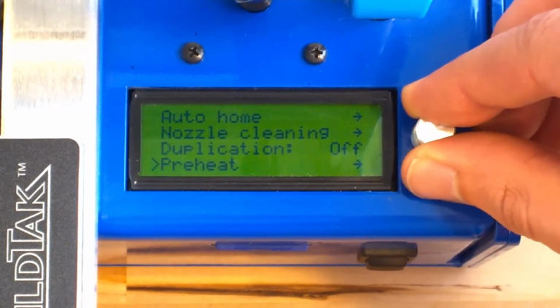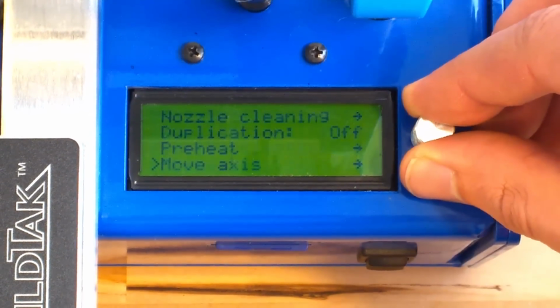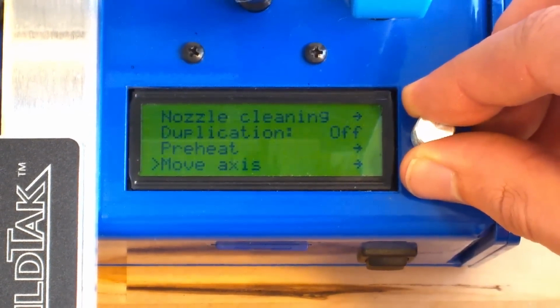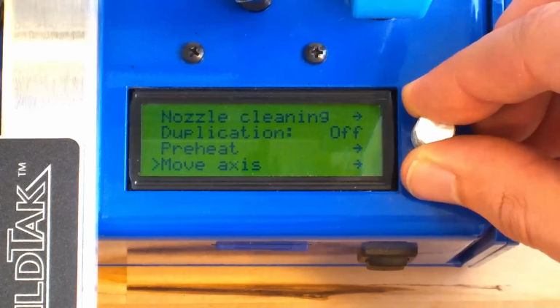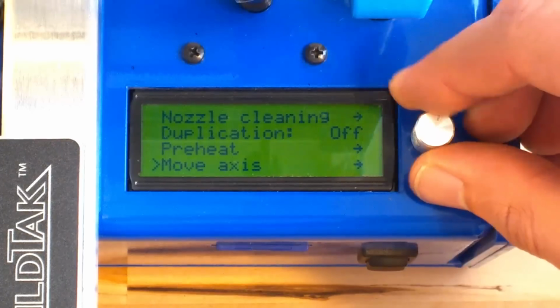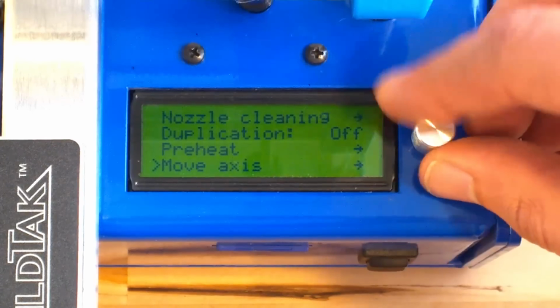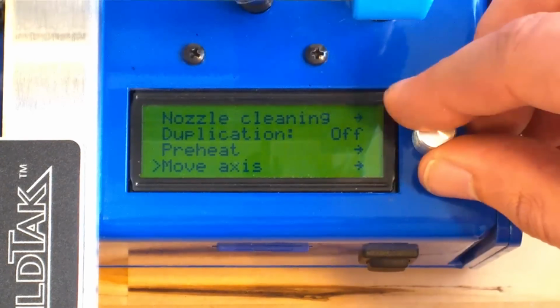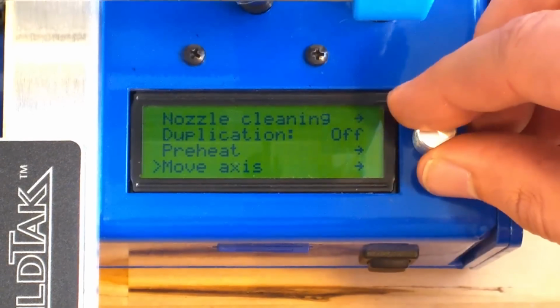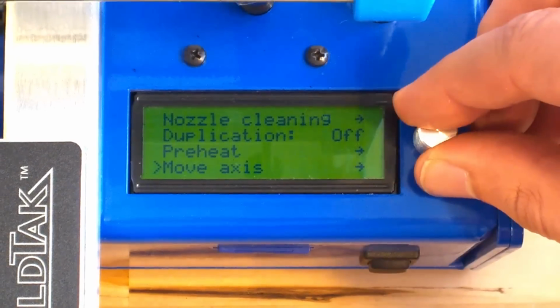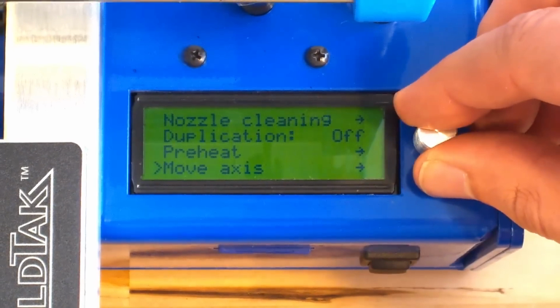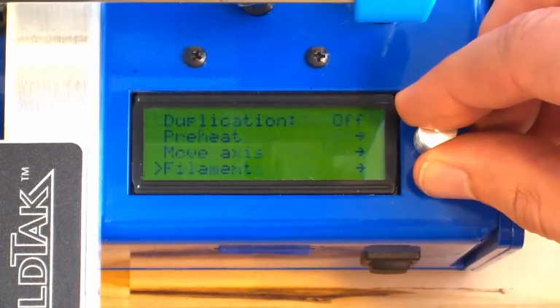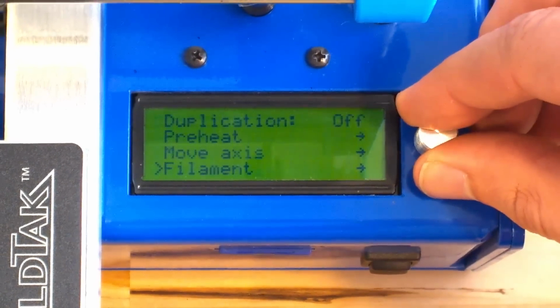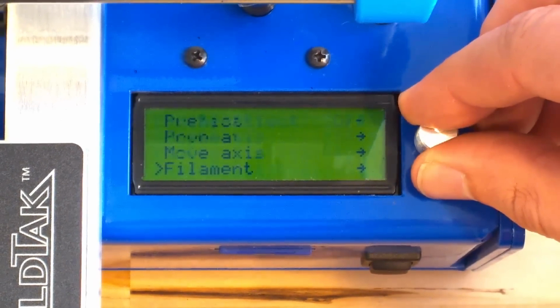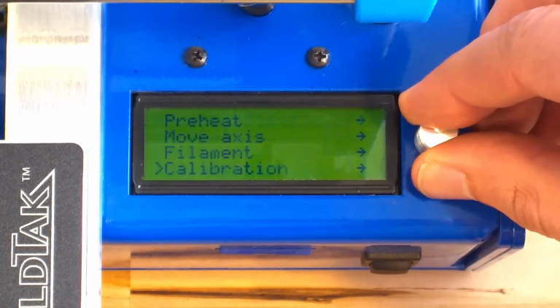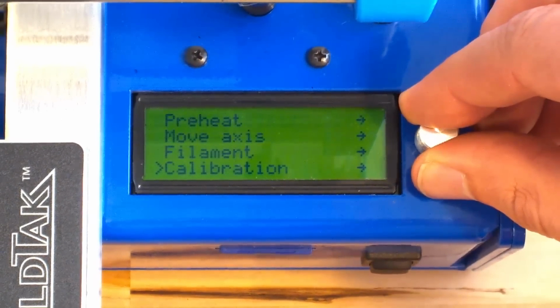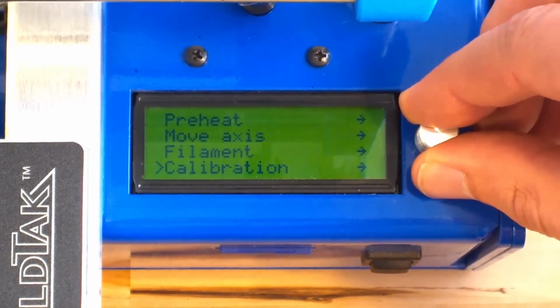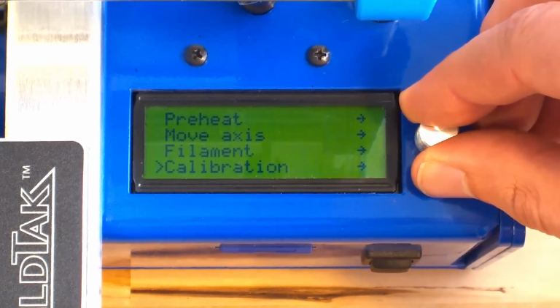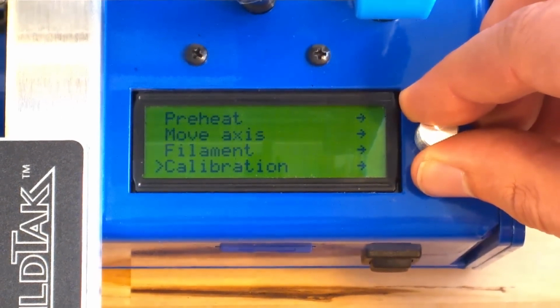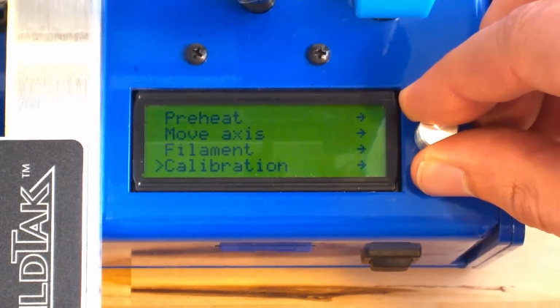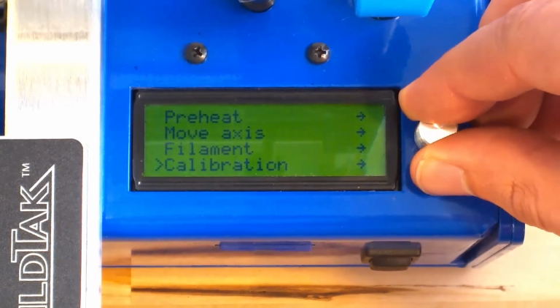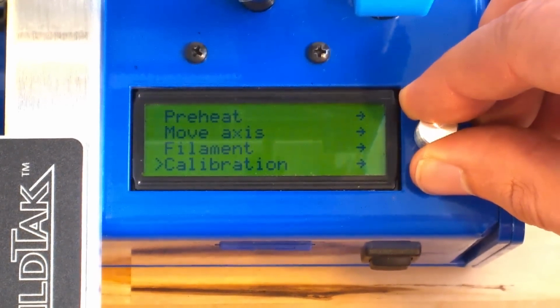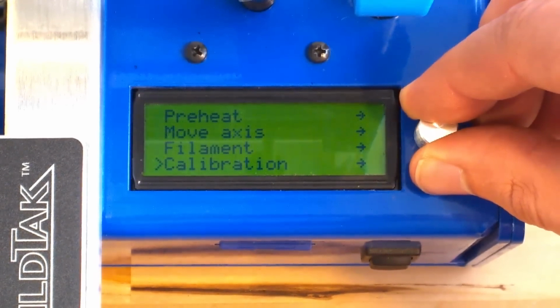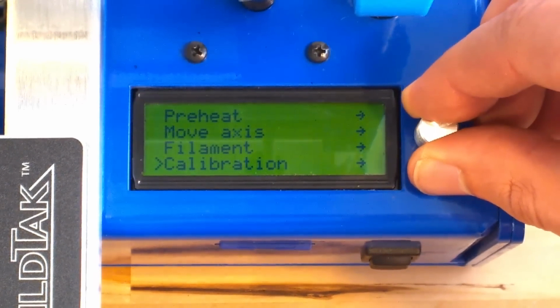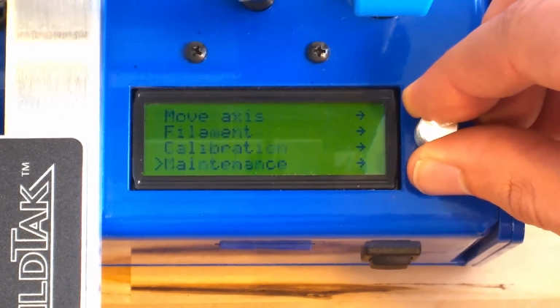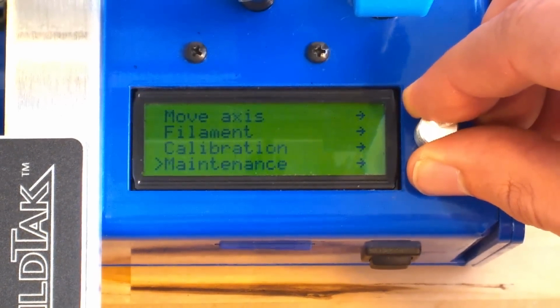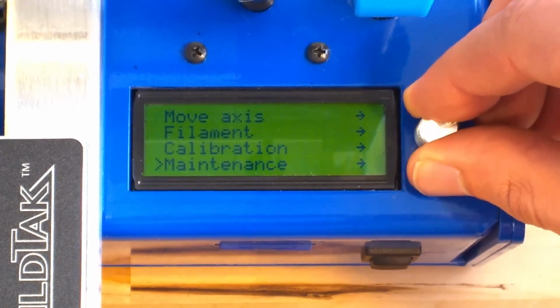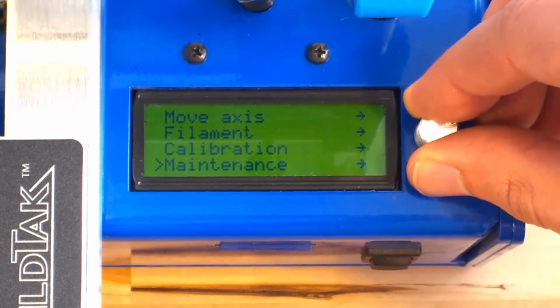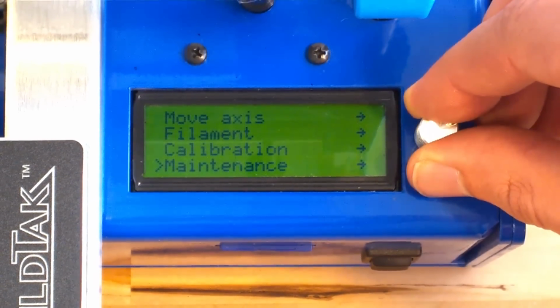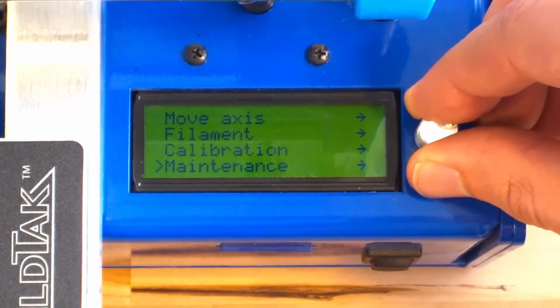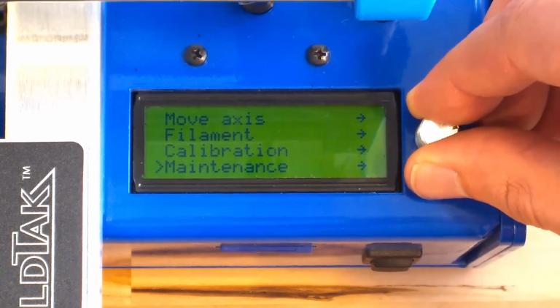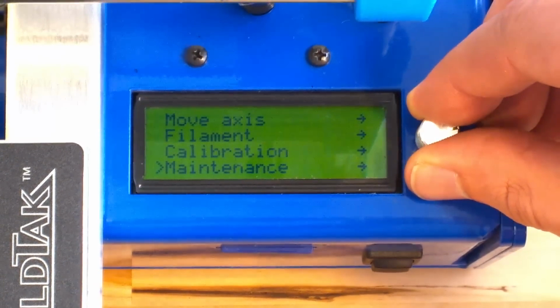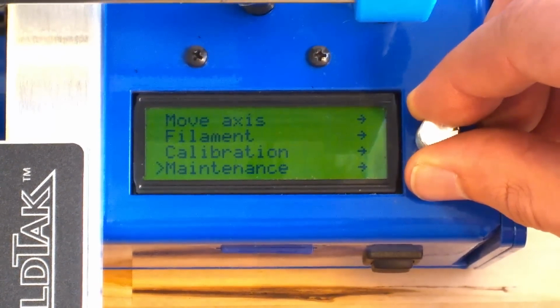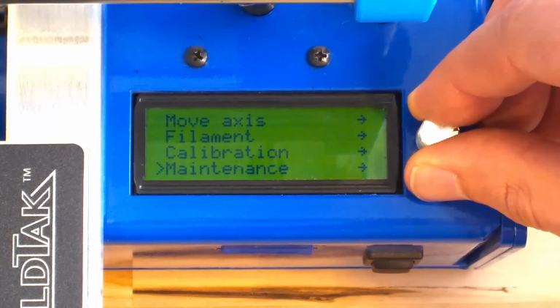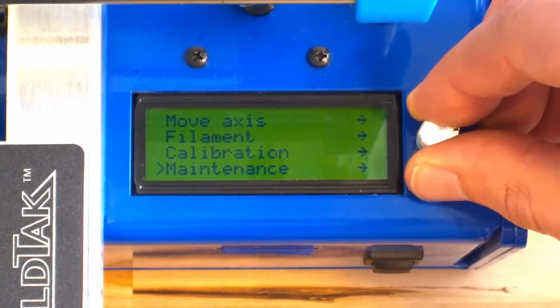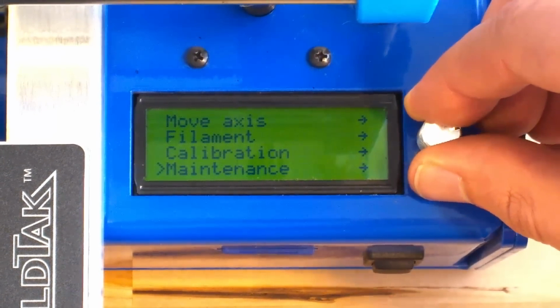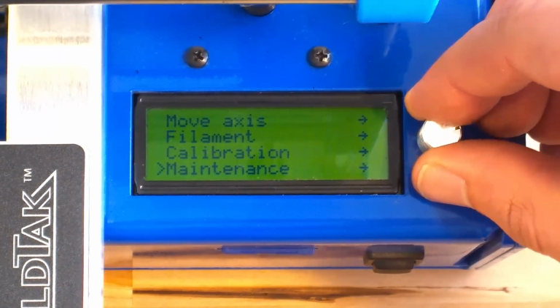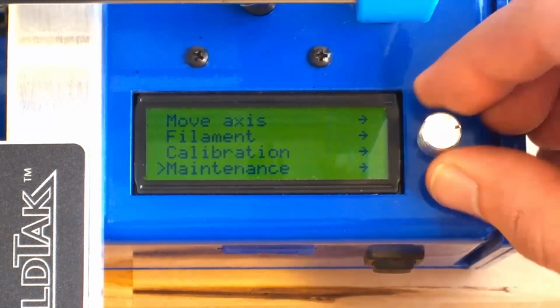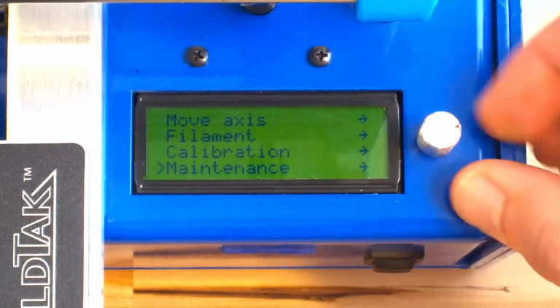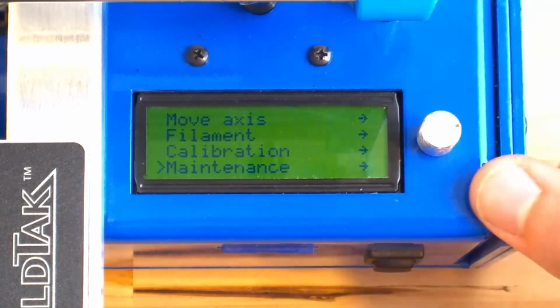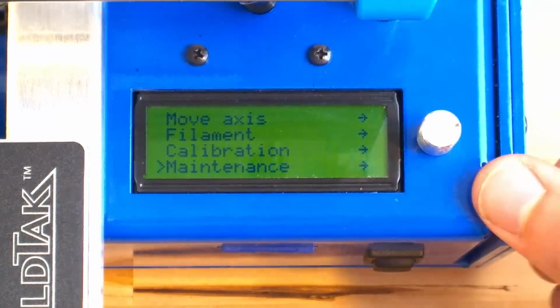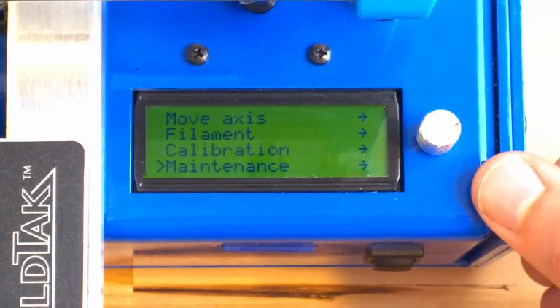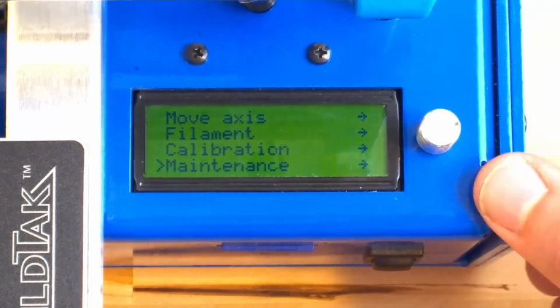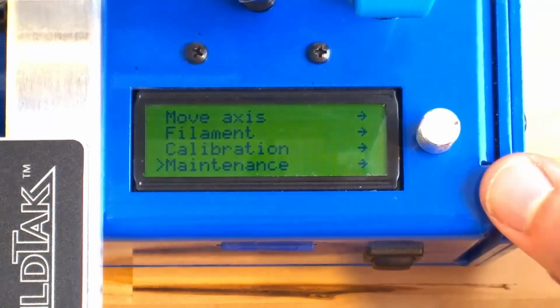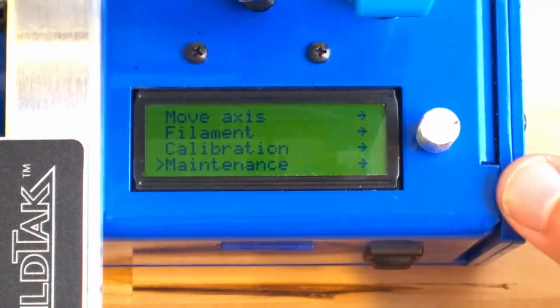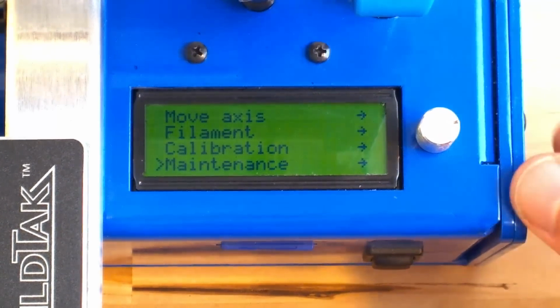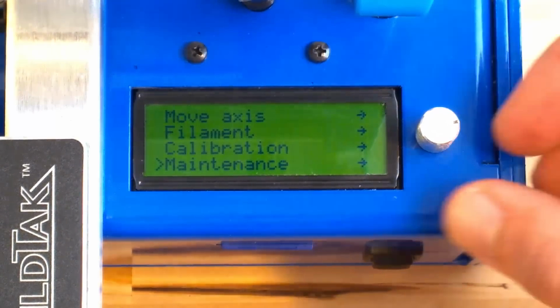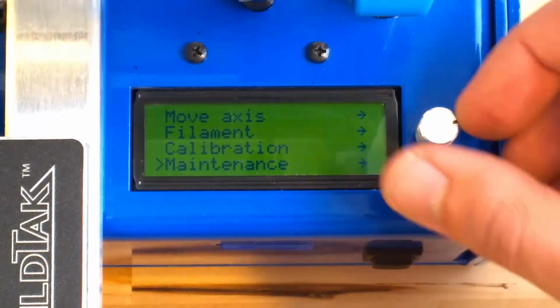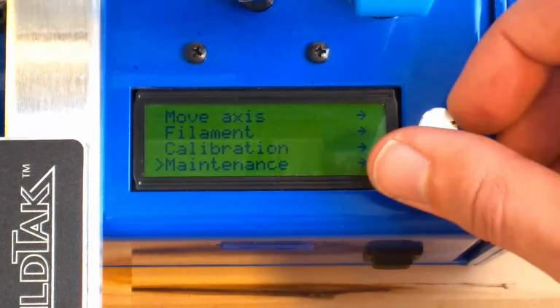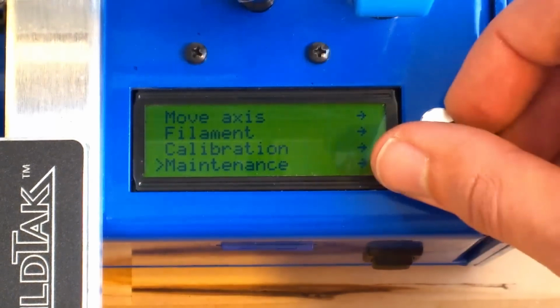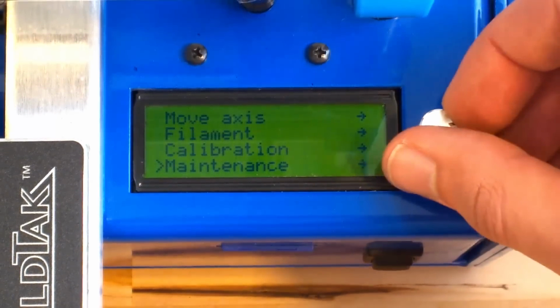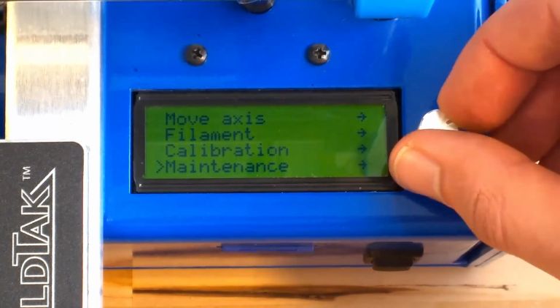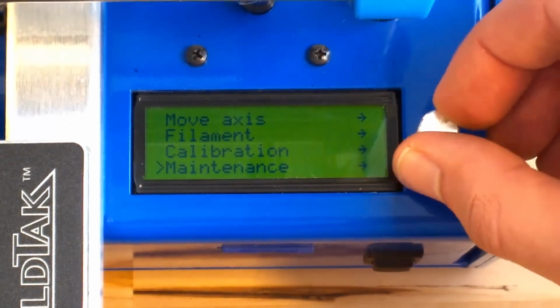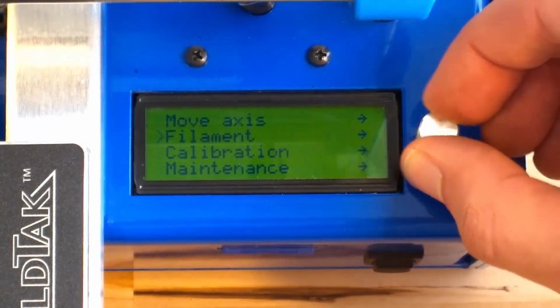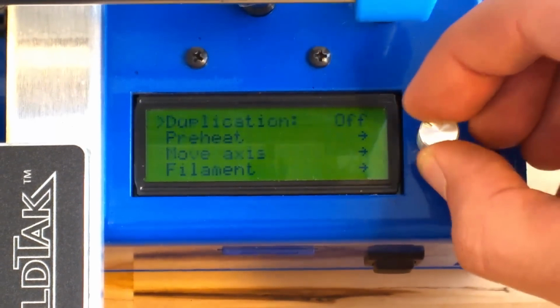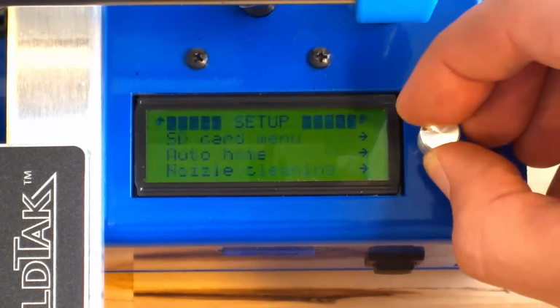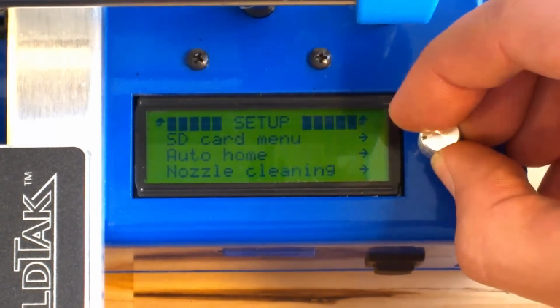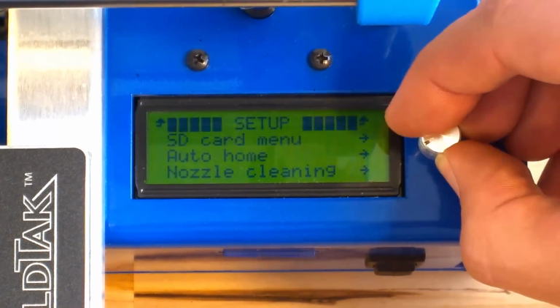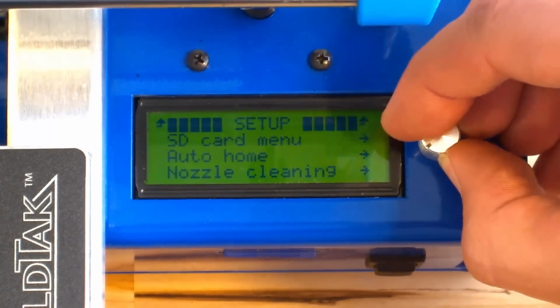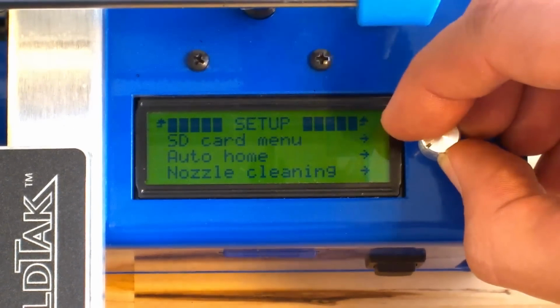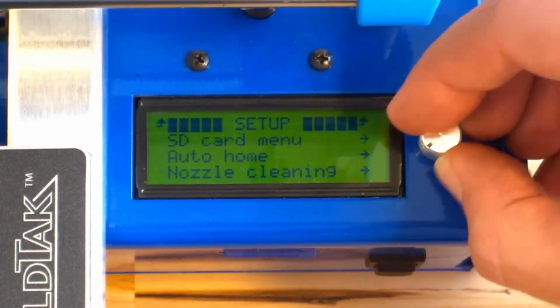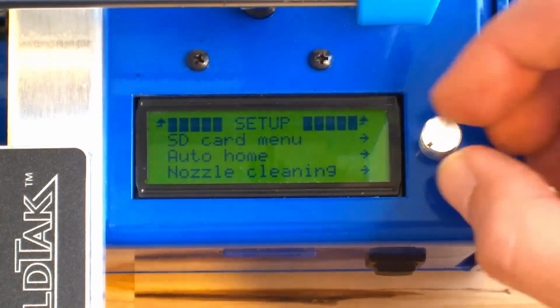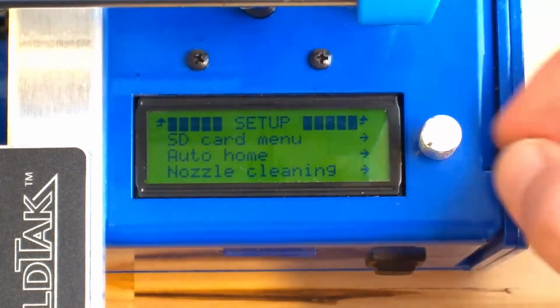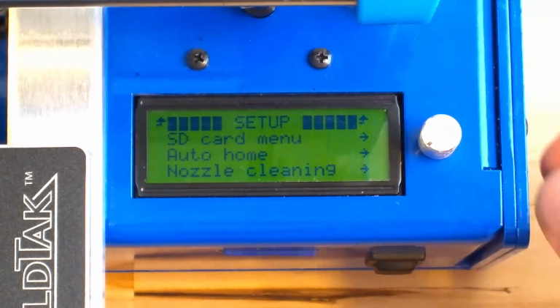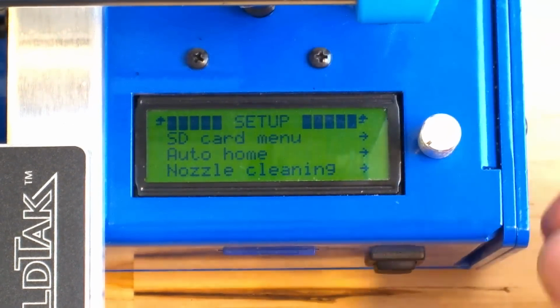The setup menu provides access for starting prints, calibration, exchanging filaments, maintenance, and other advanced options.